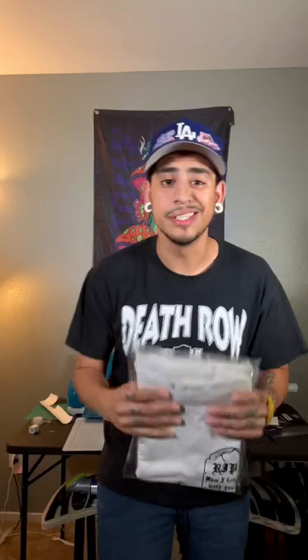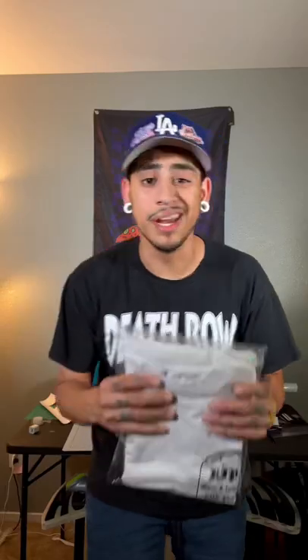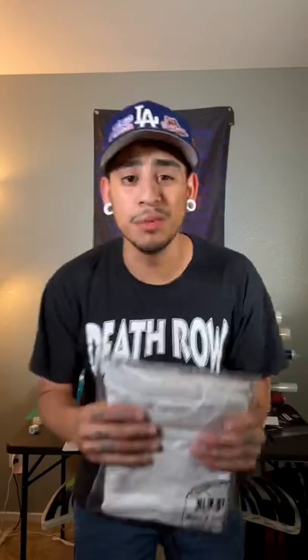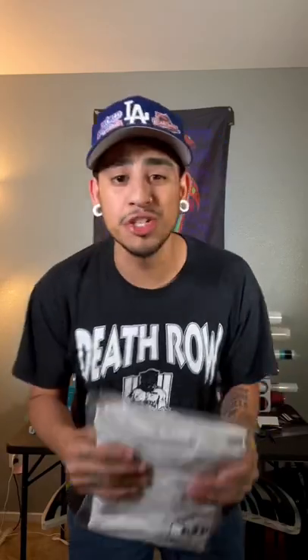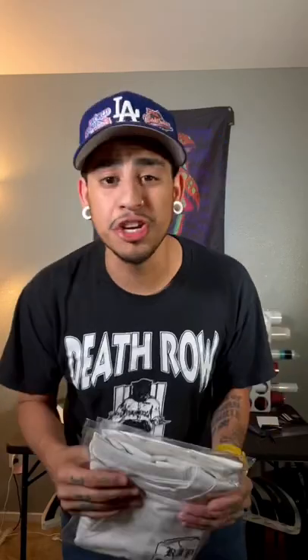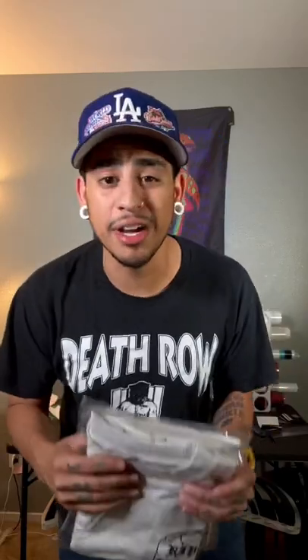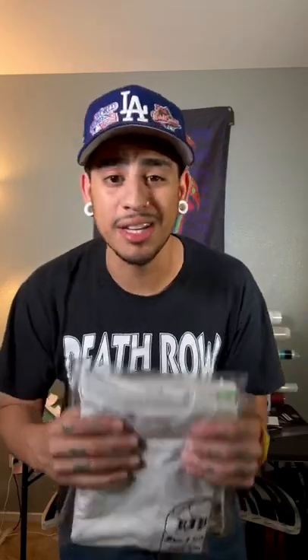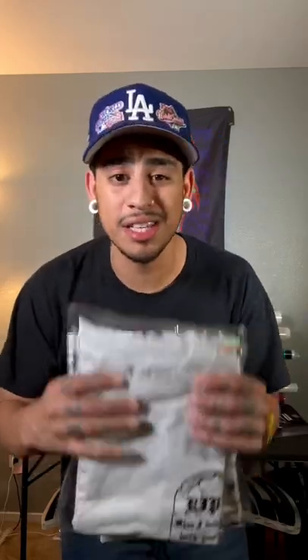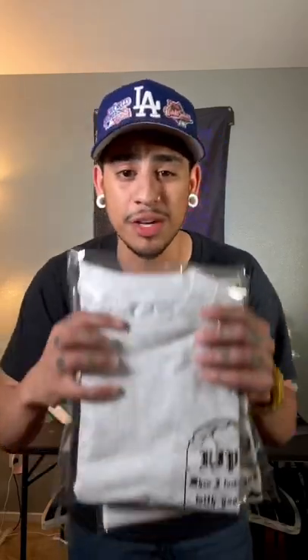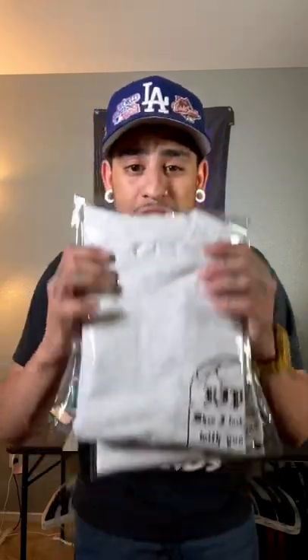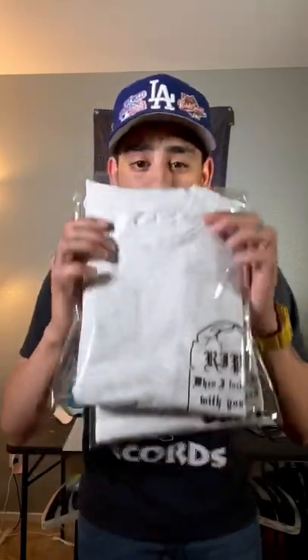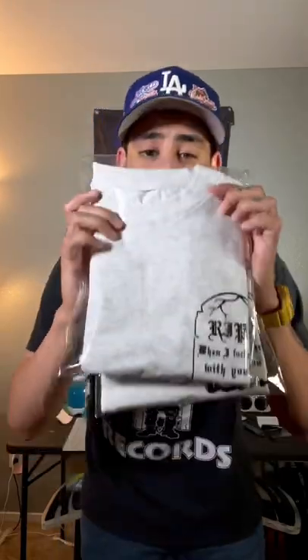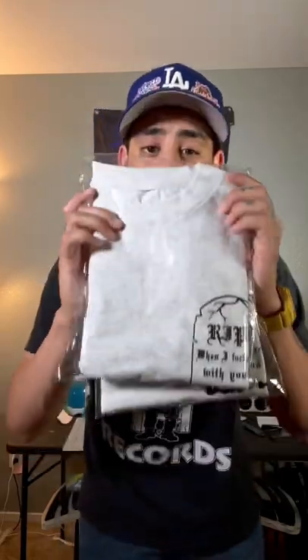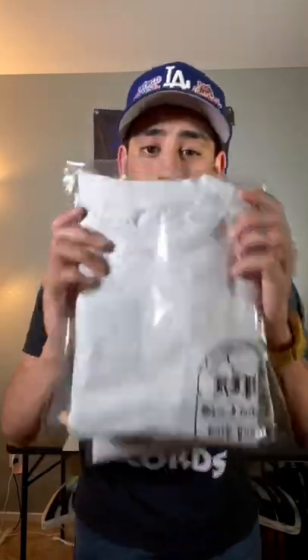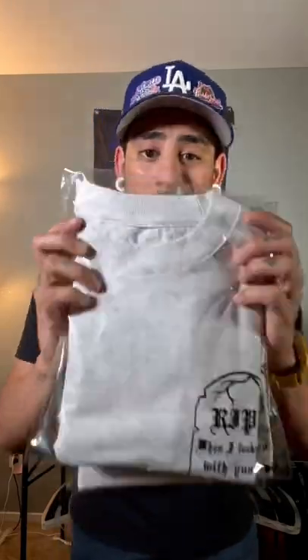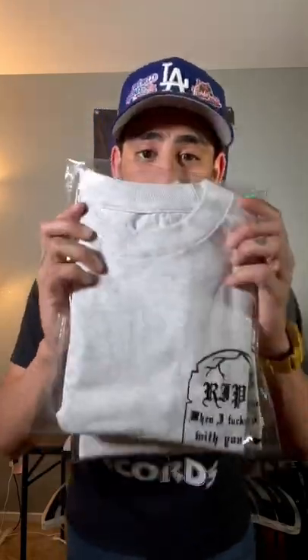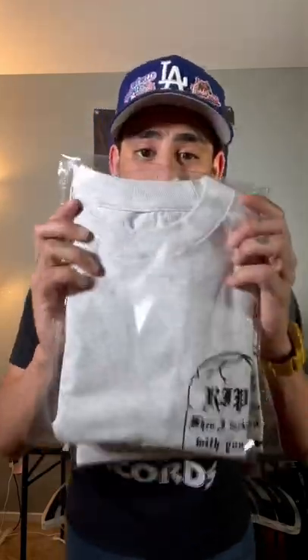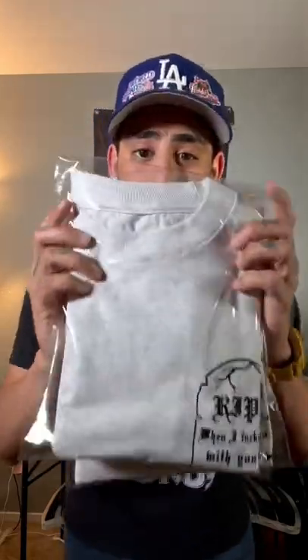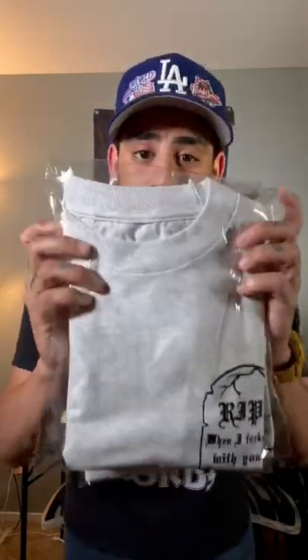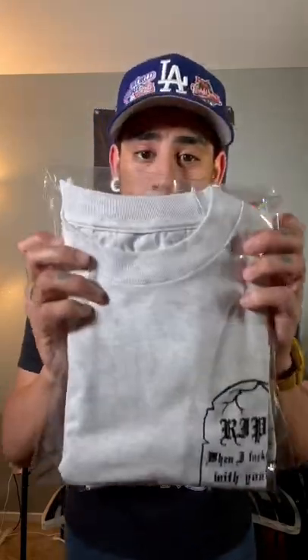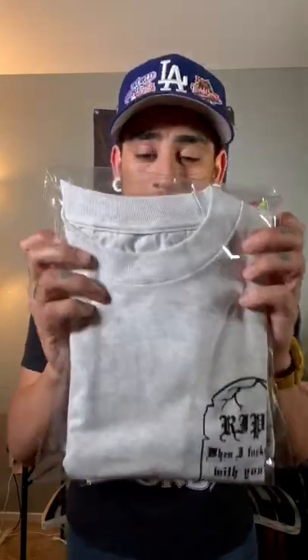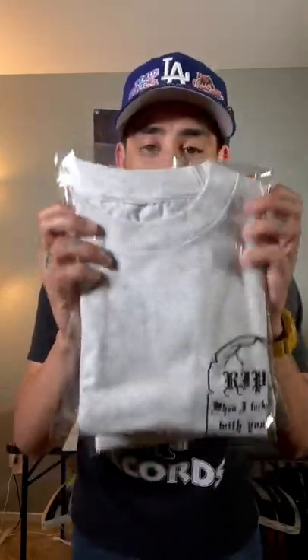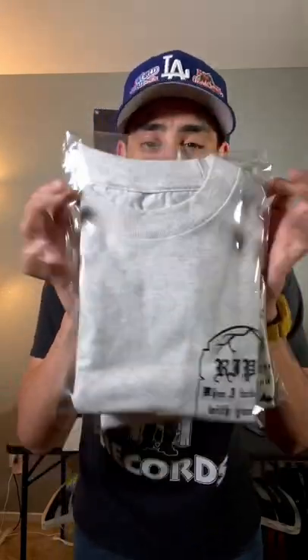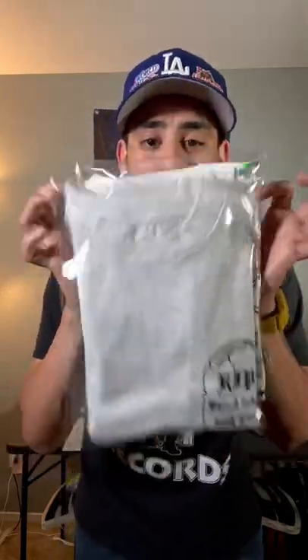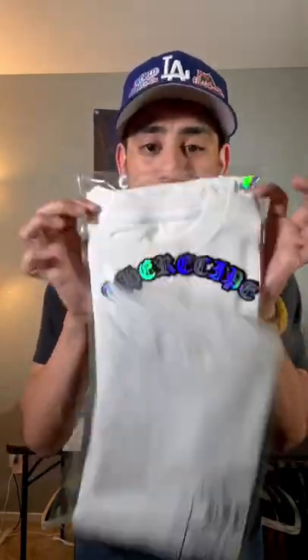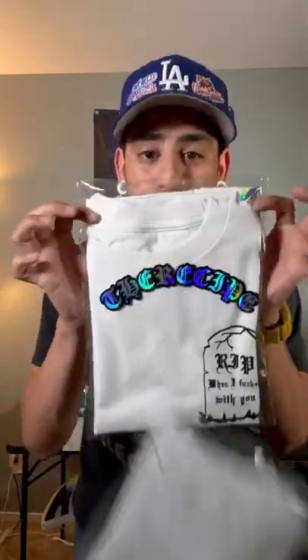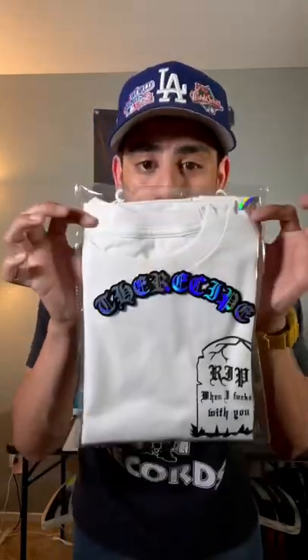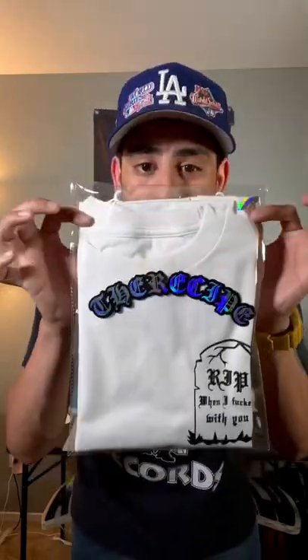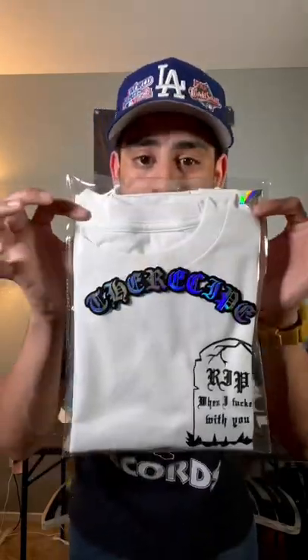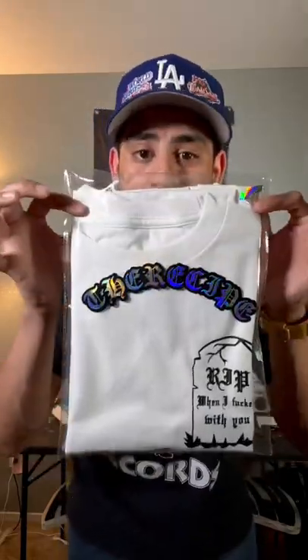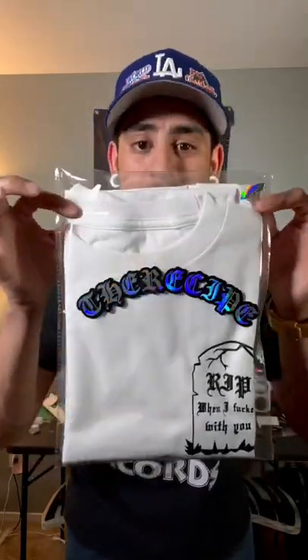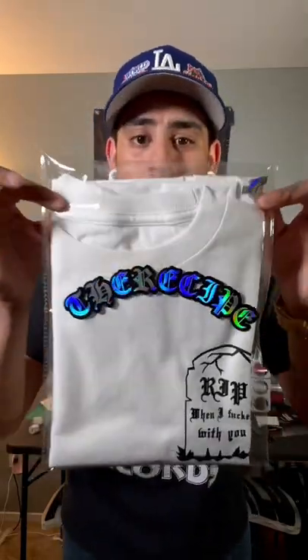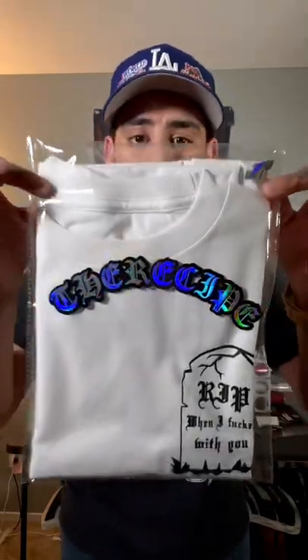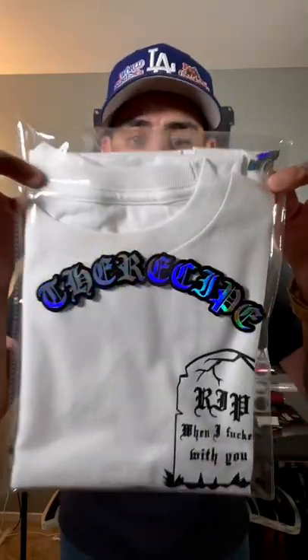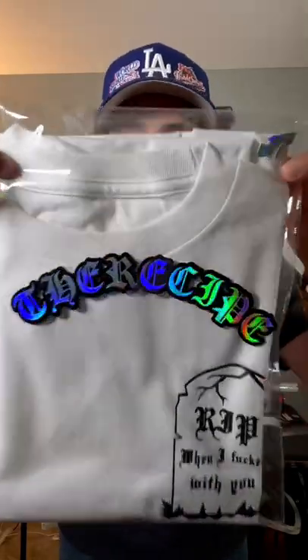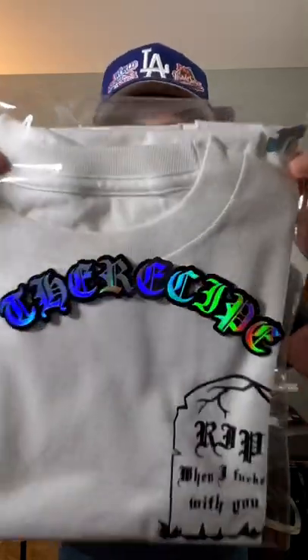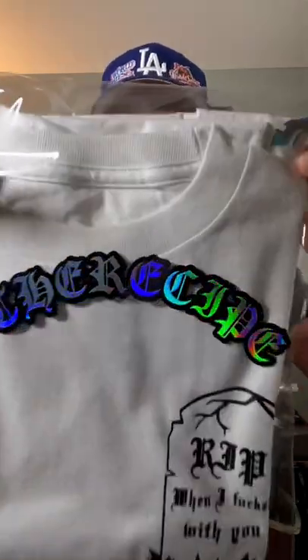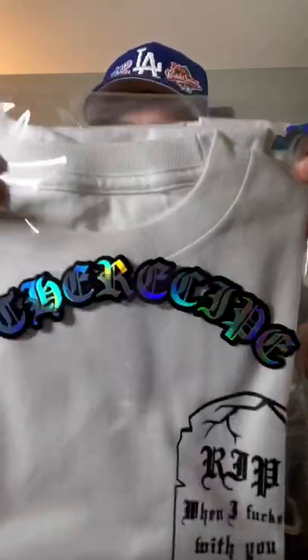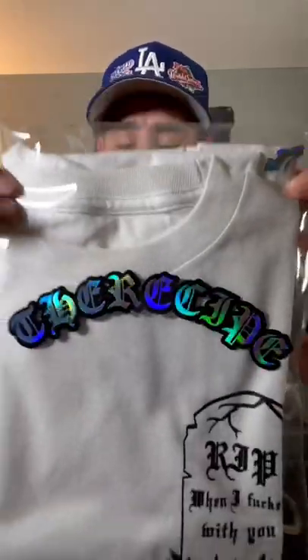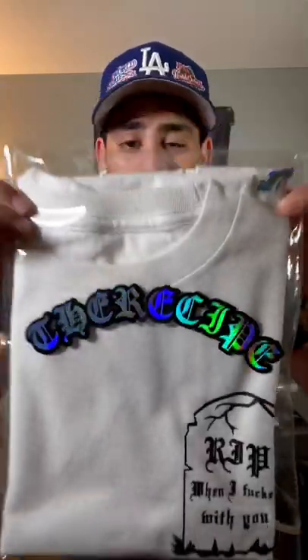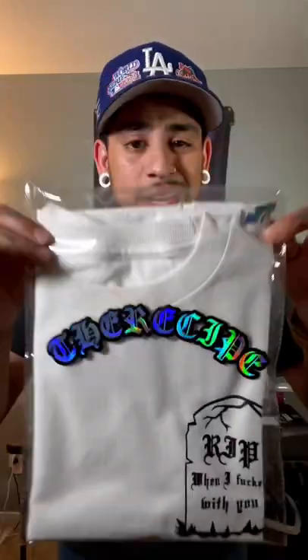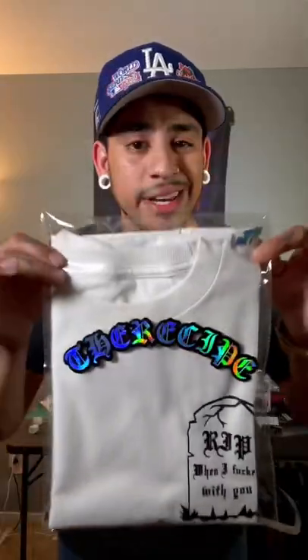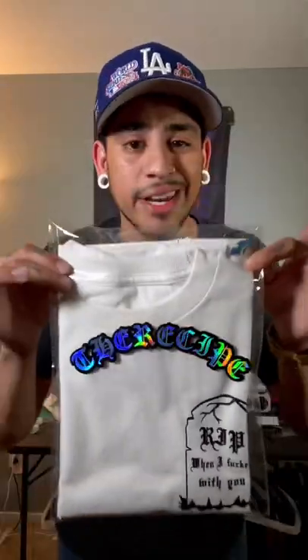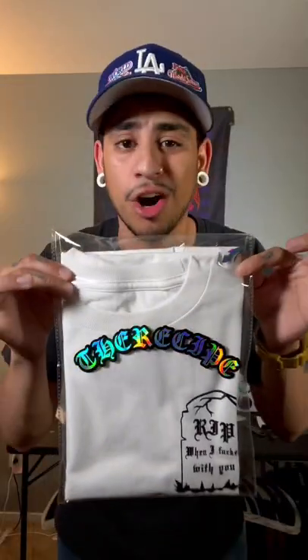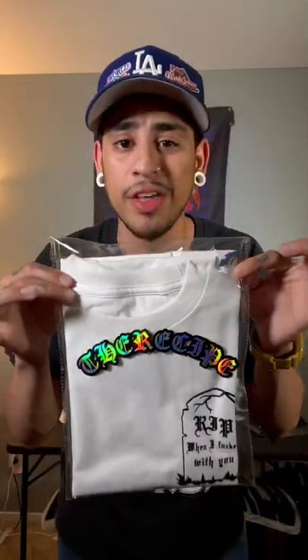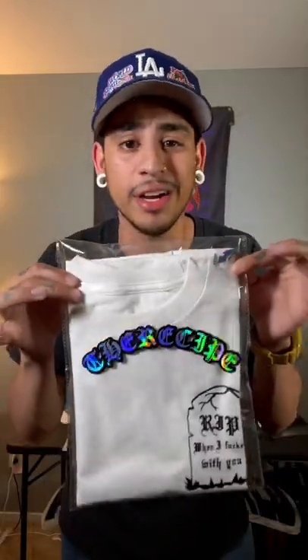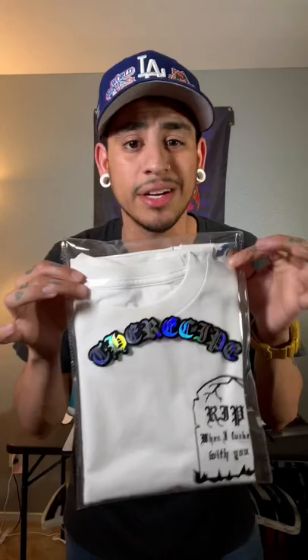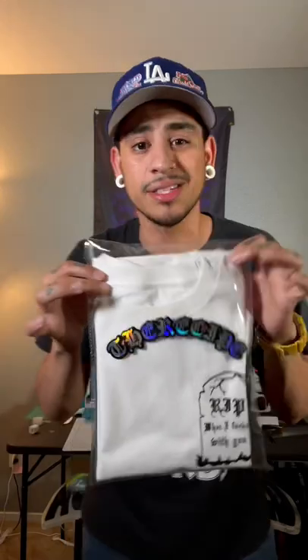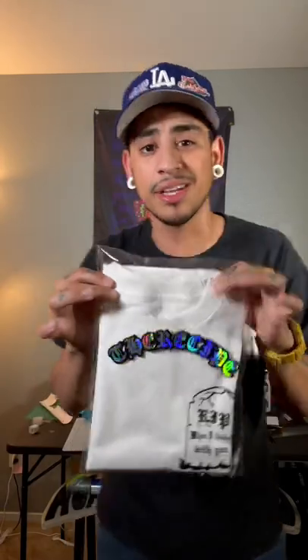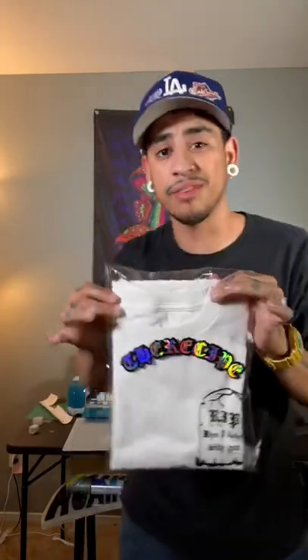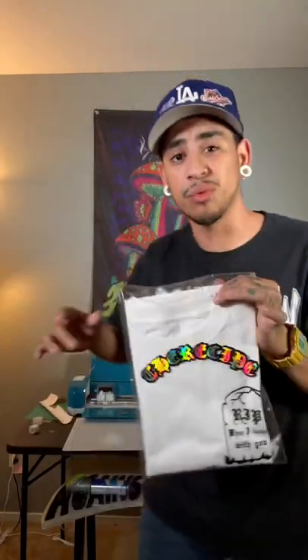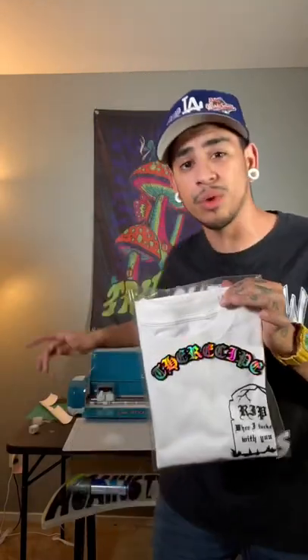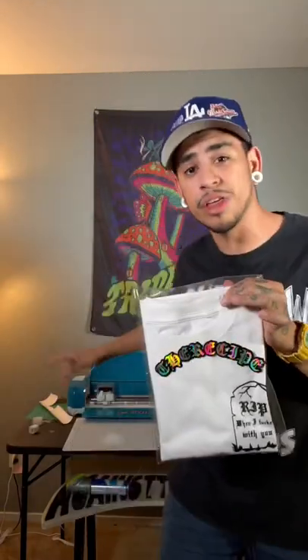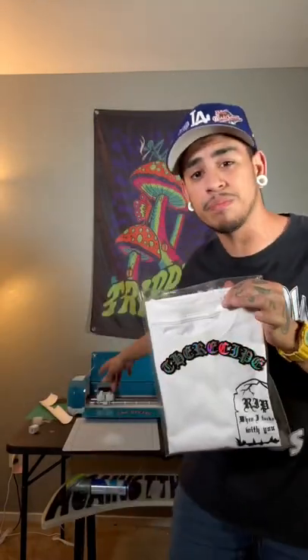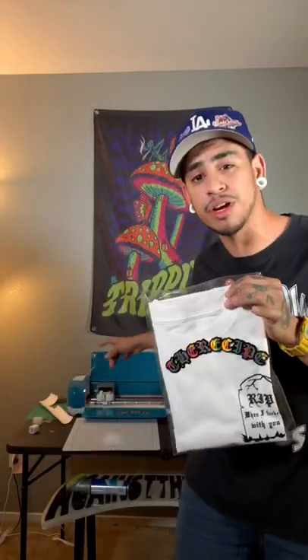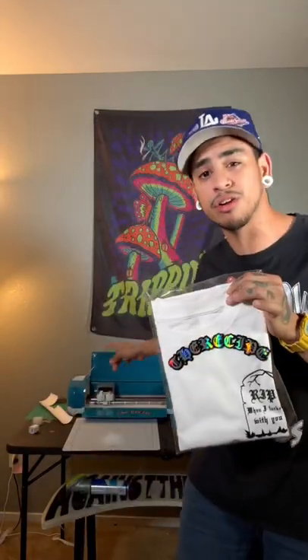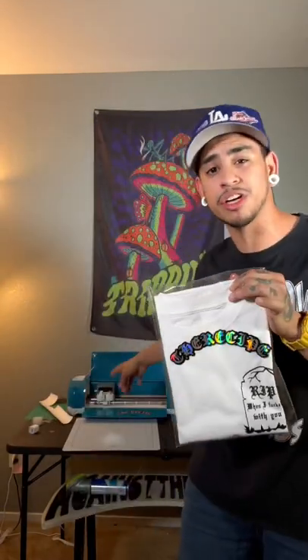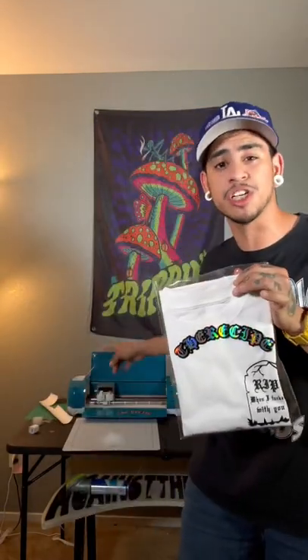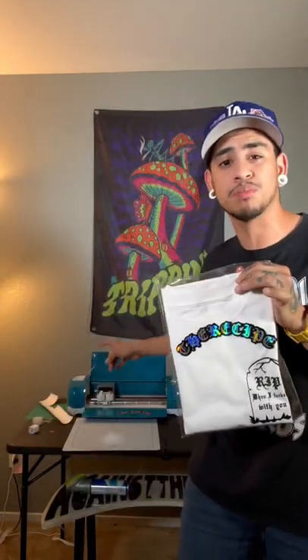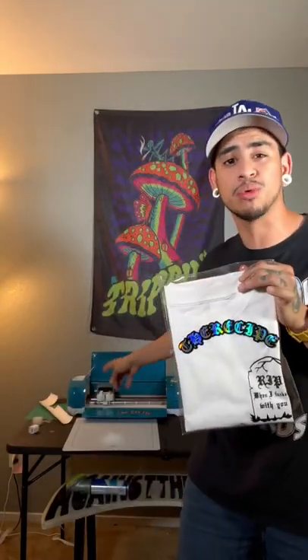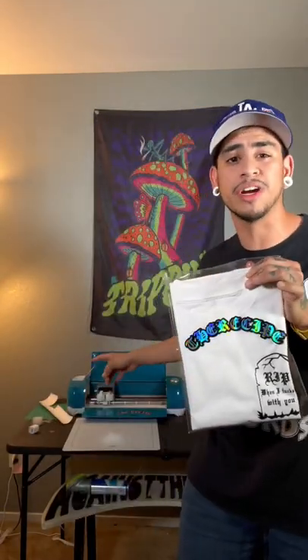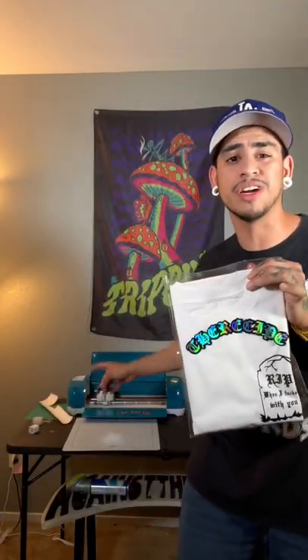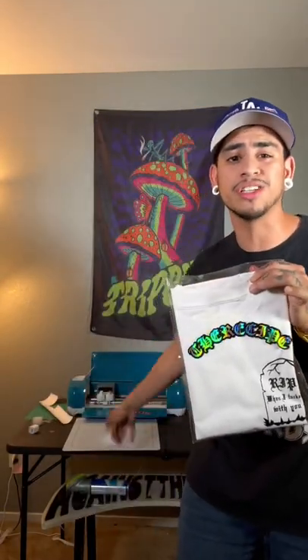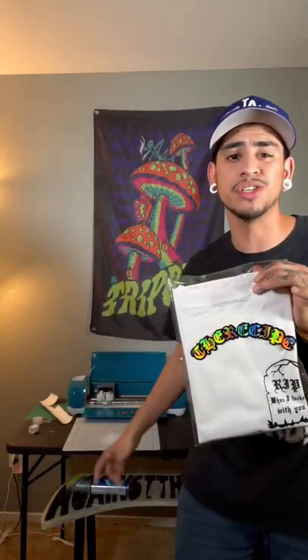Today I'm going to show you guys how I took this blank pulley bag and fully customized it, branded it, and all that good stuff with my Cricut Explore Air 2.